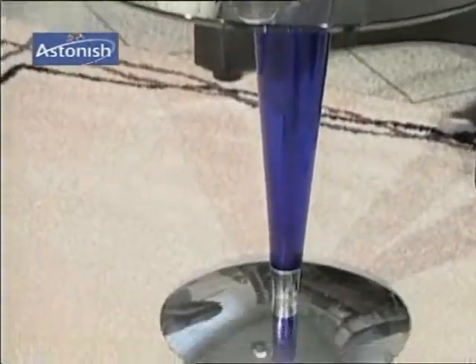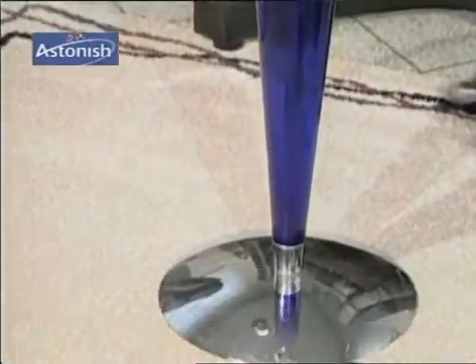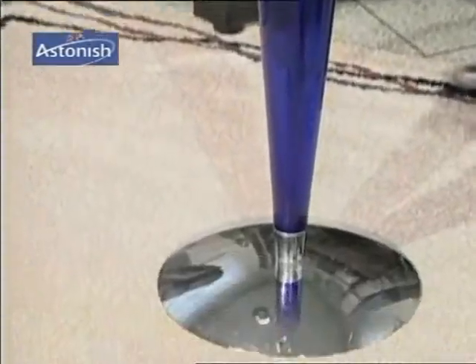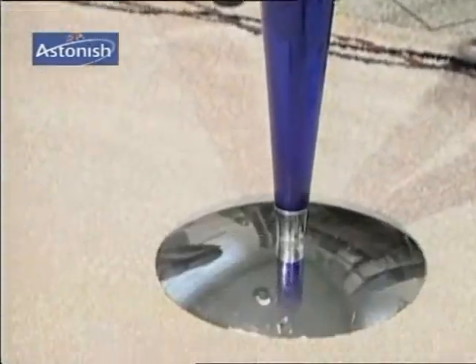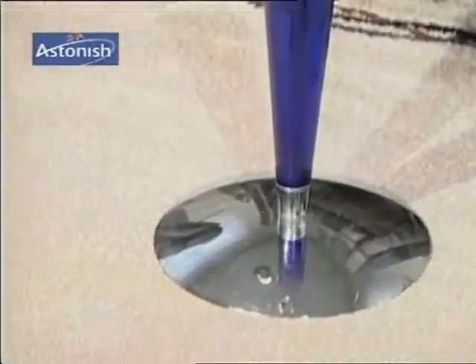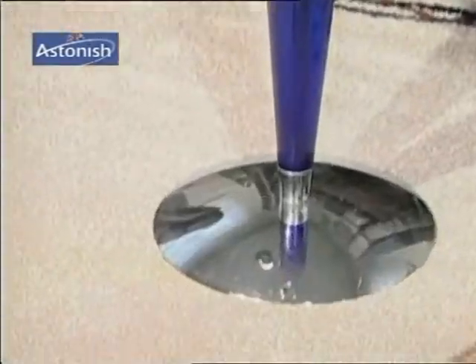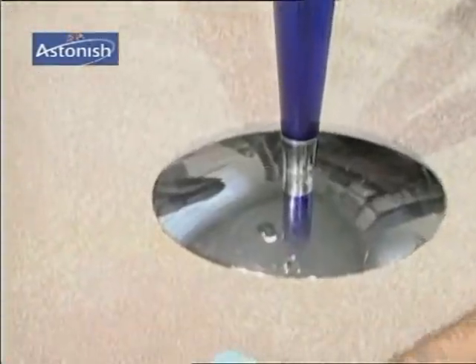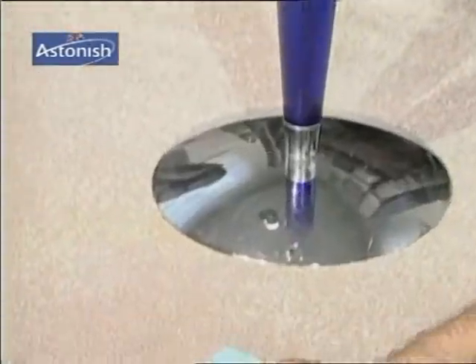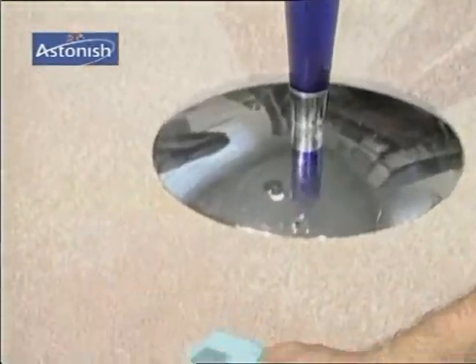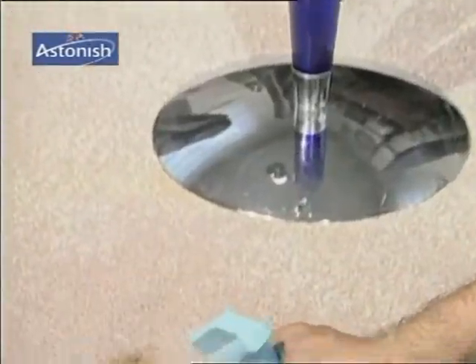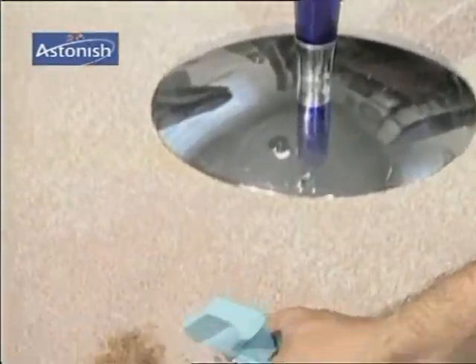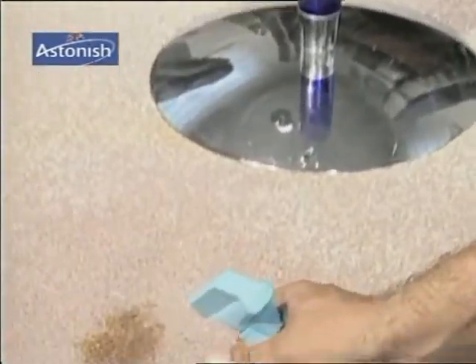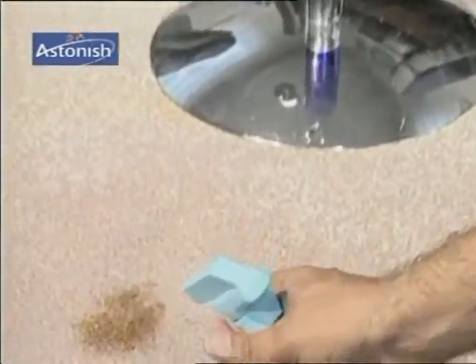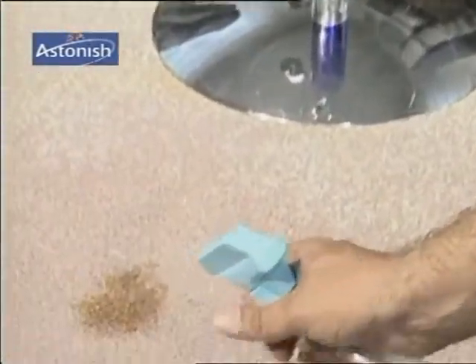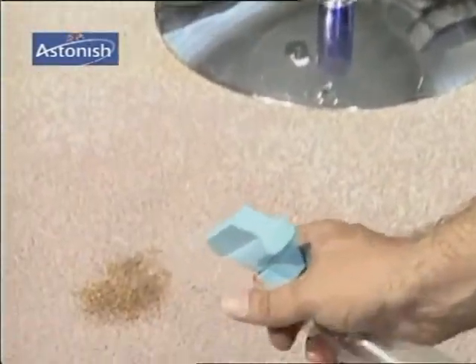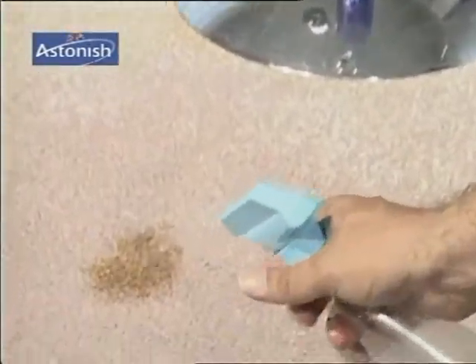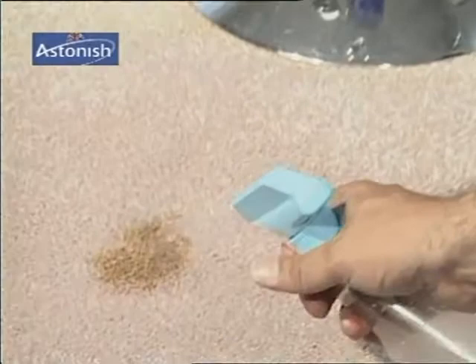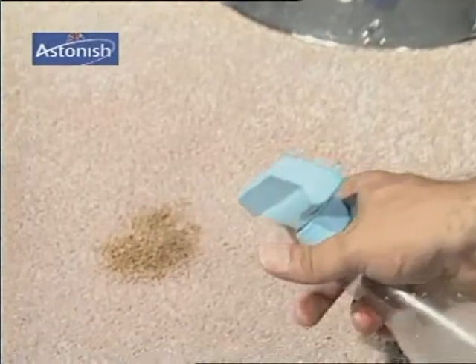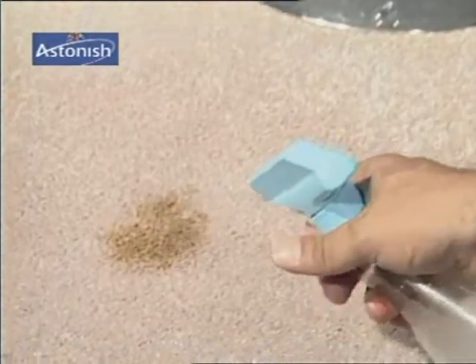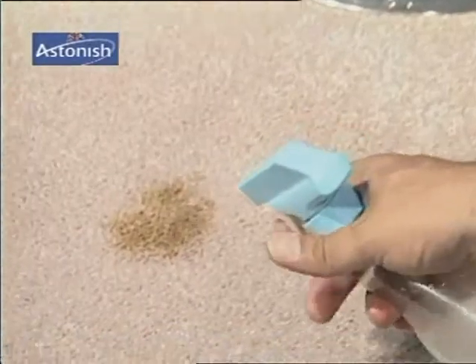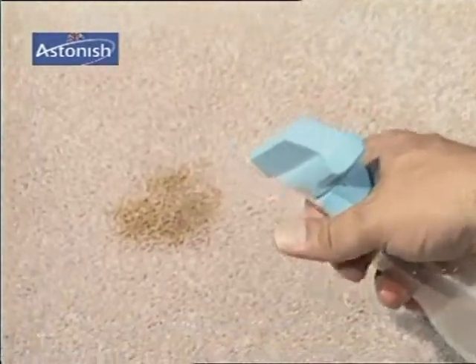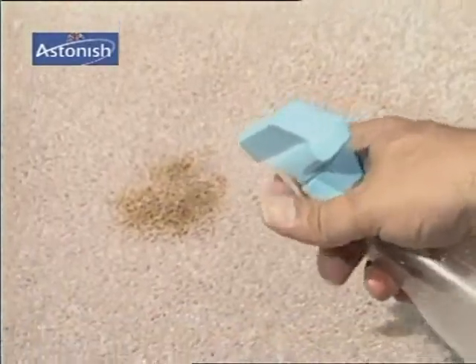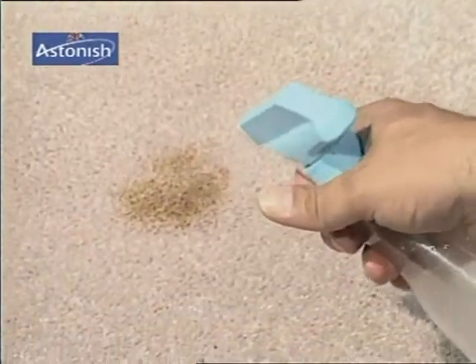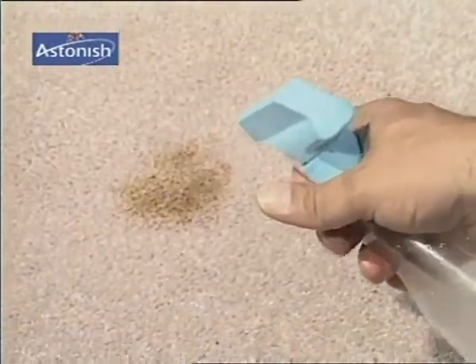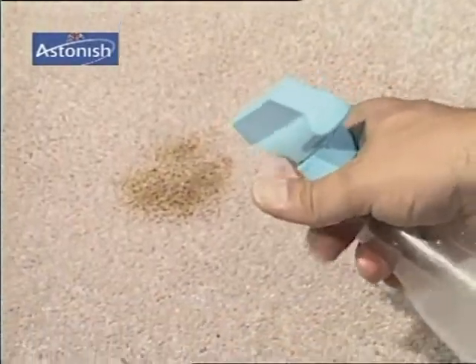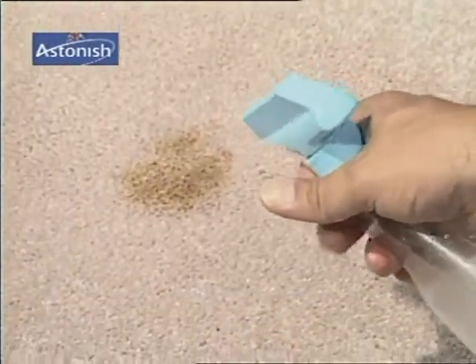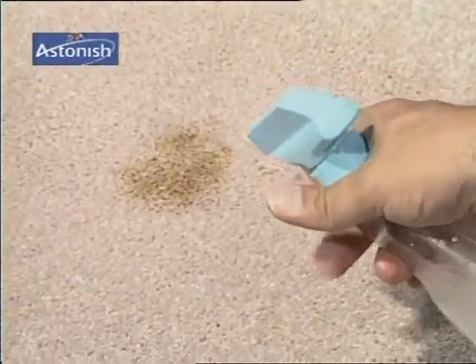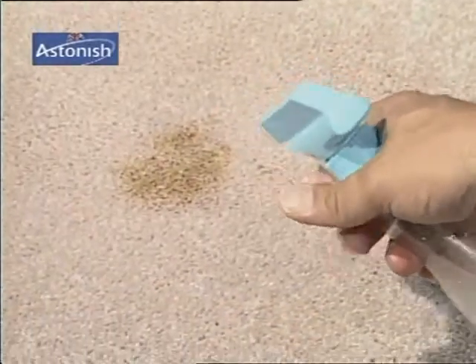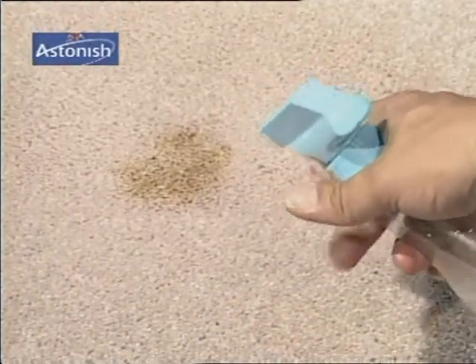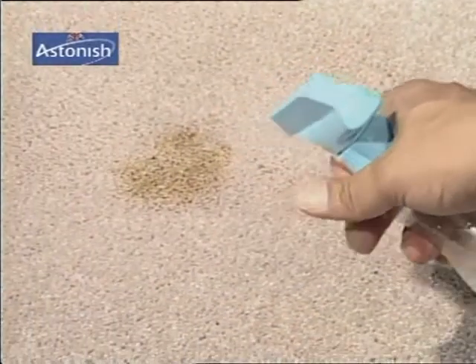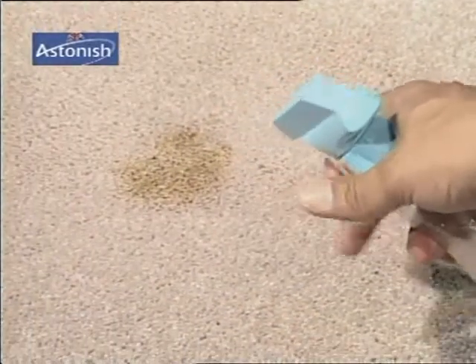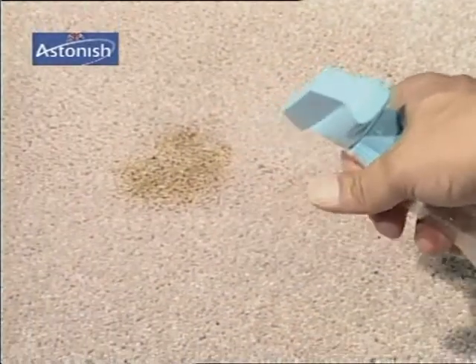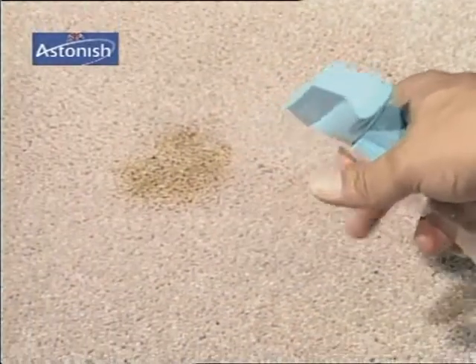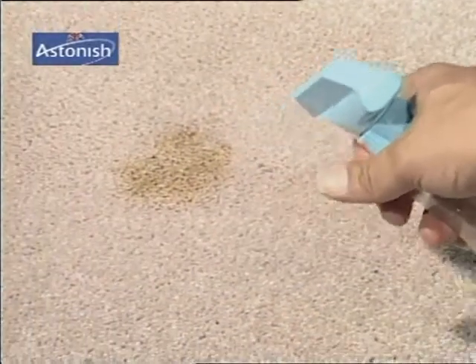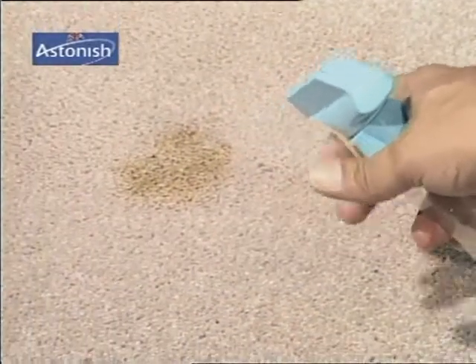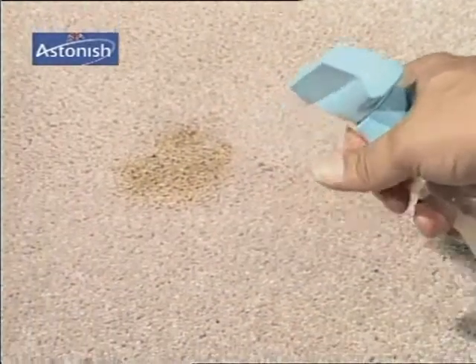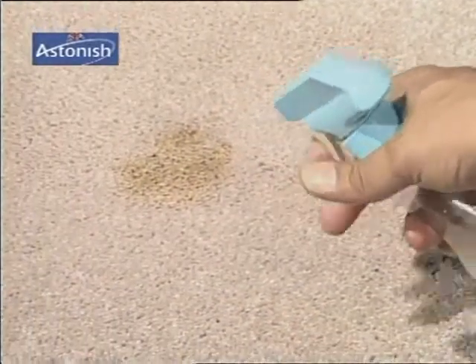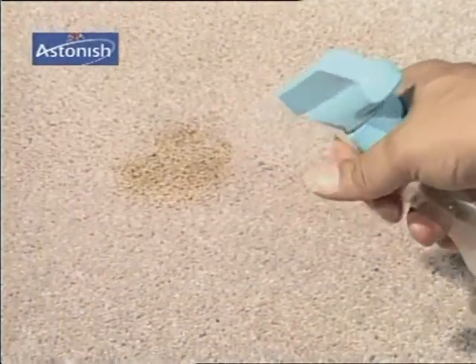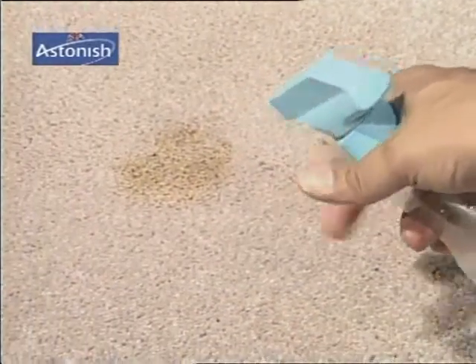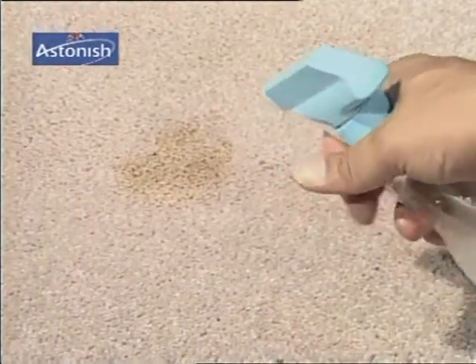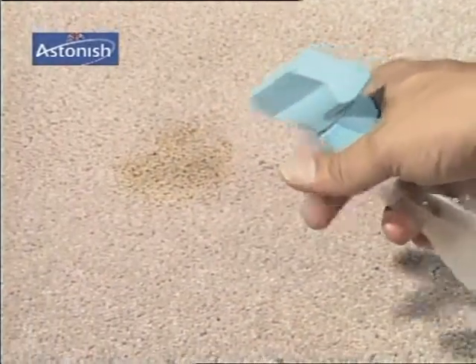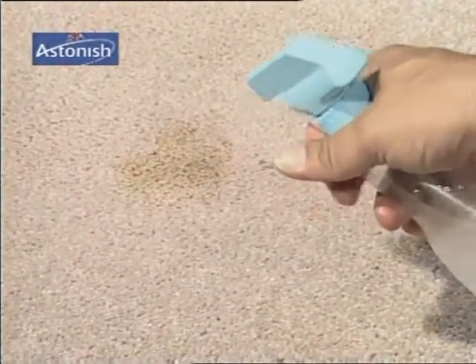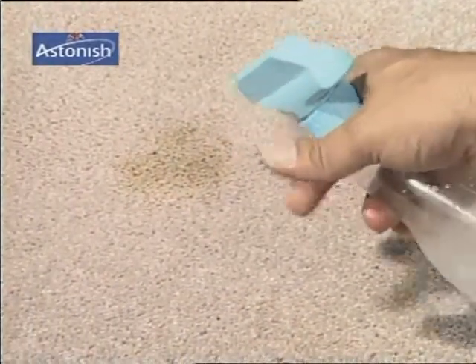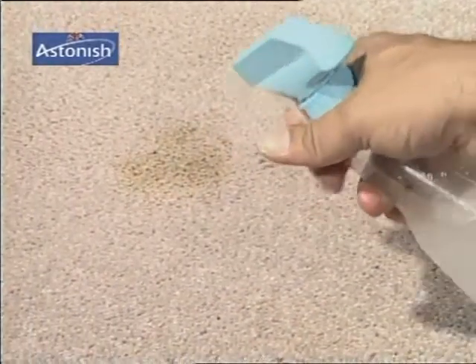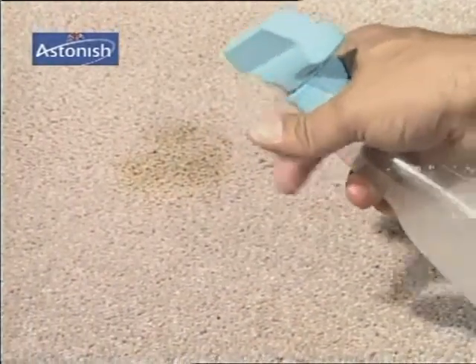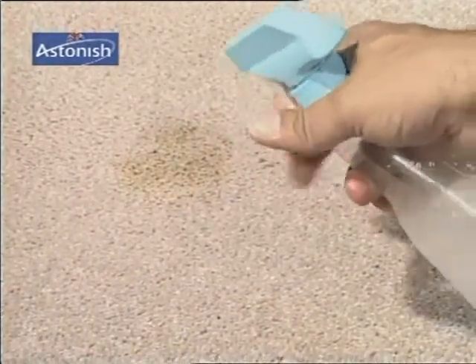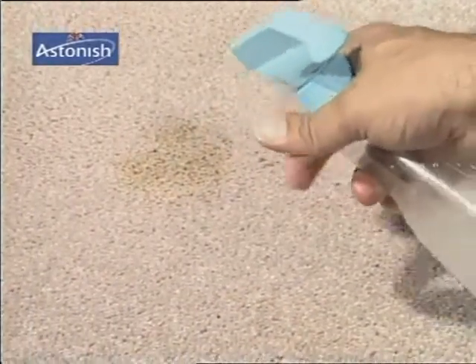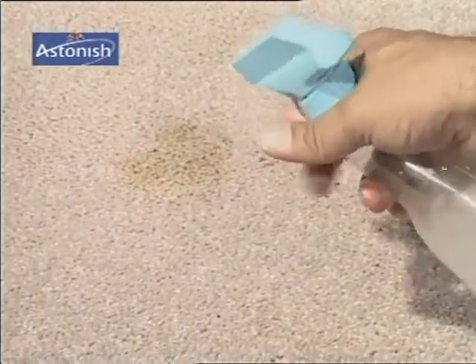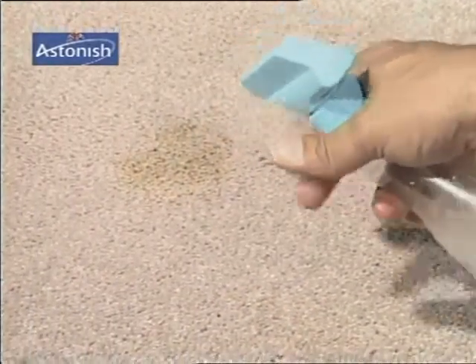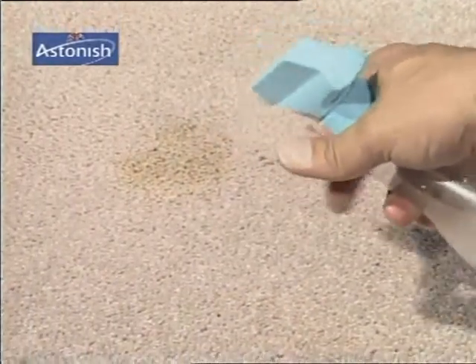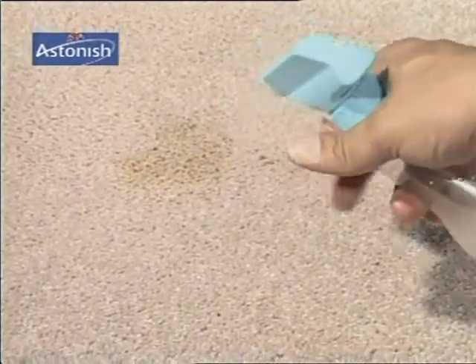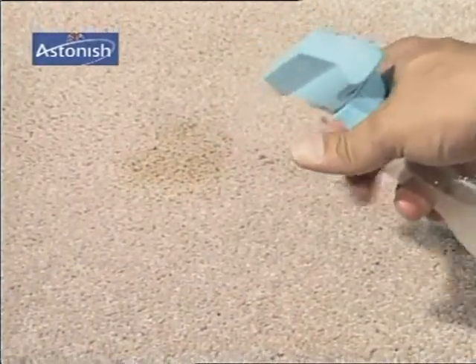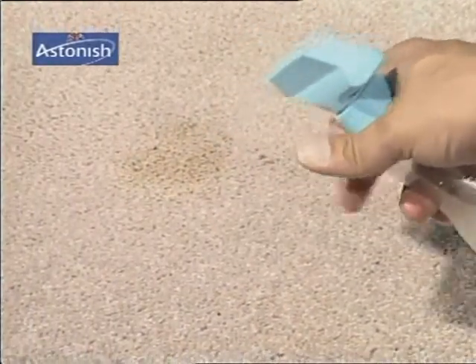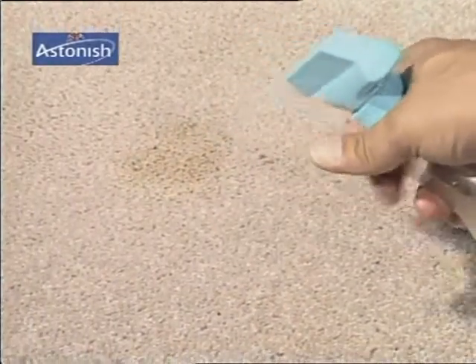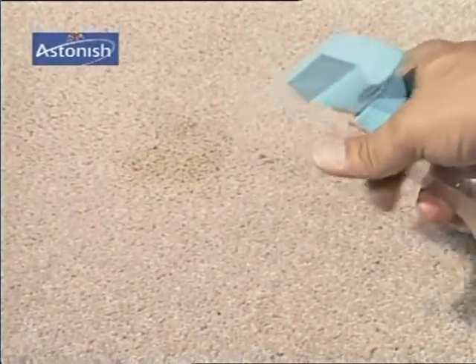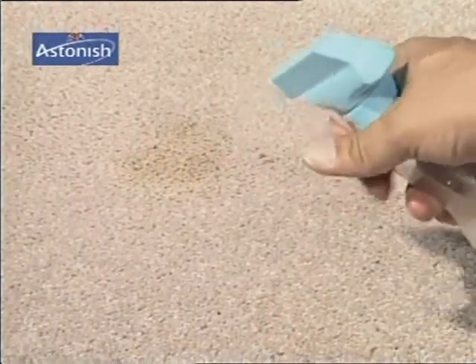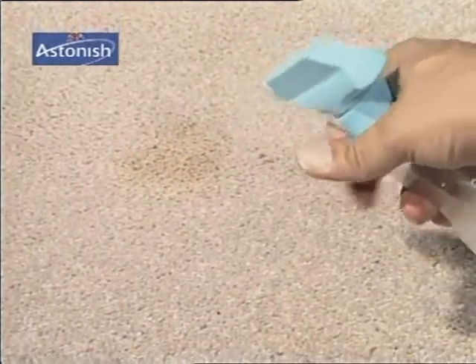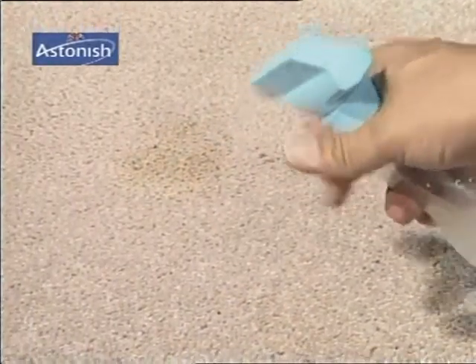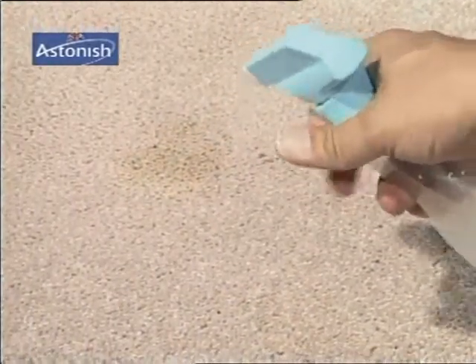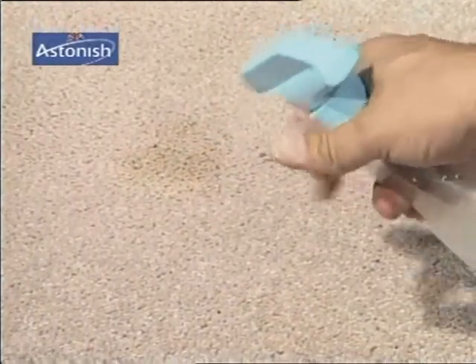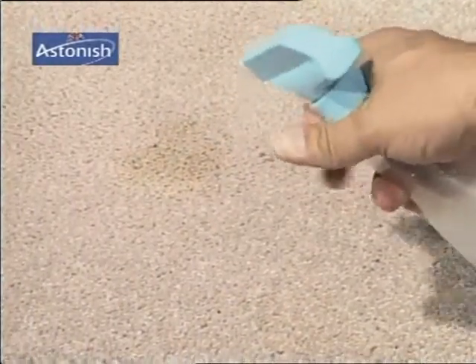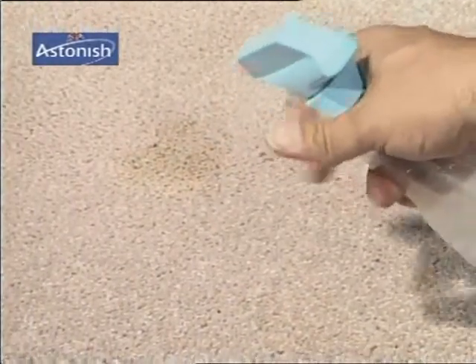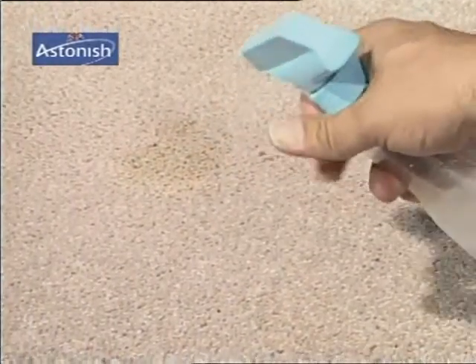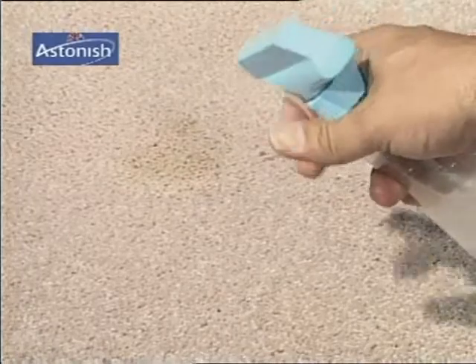Those bad red wine marks on your carpet — marks and smells are gone forever.